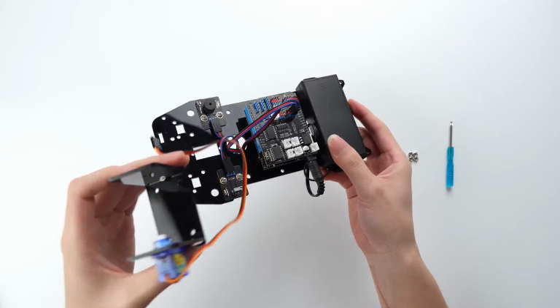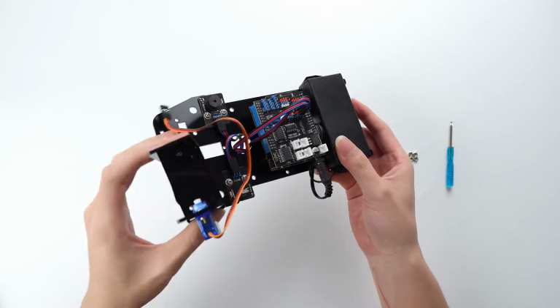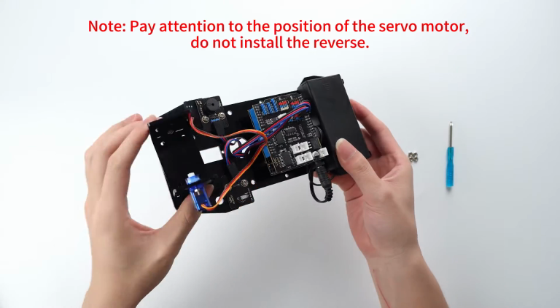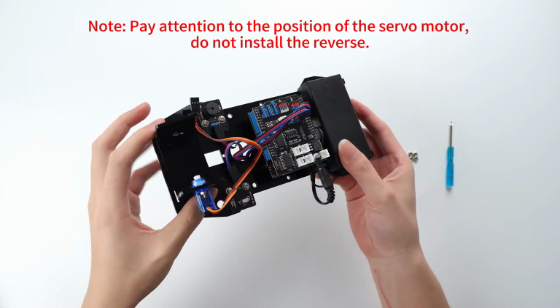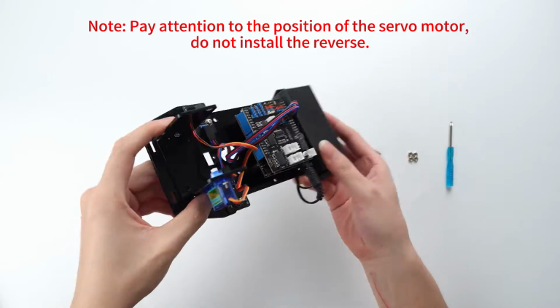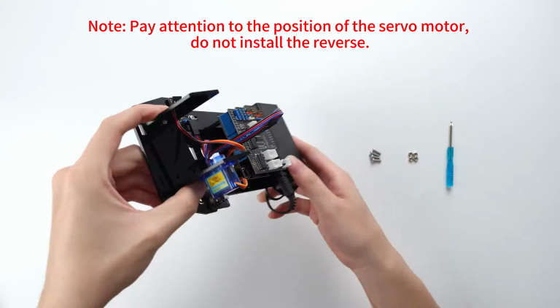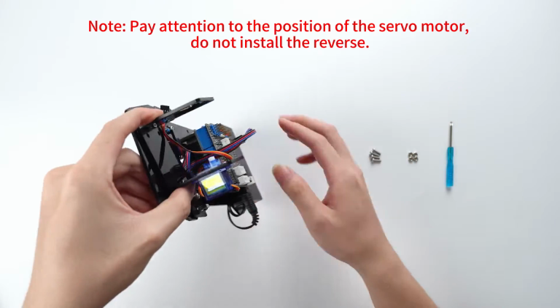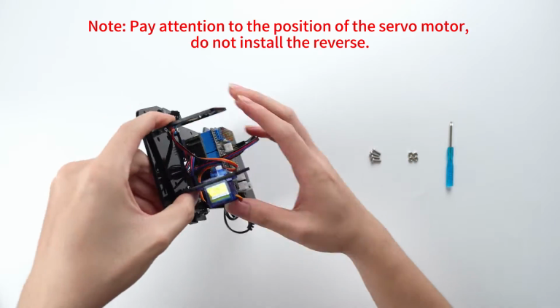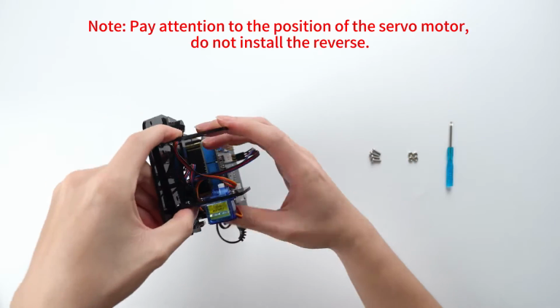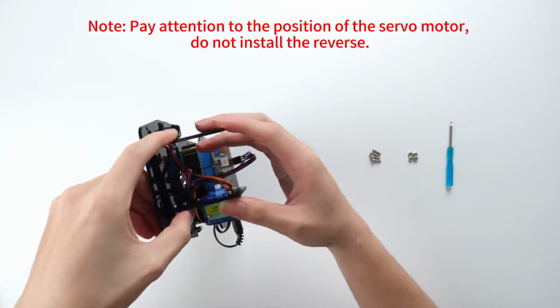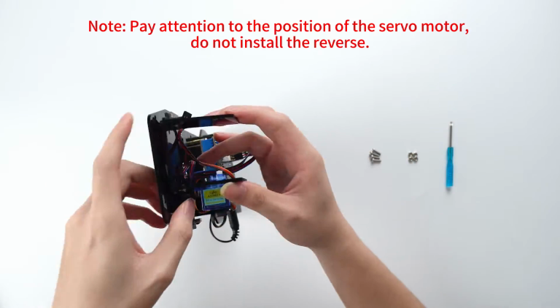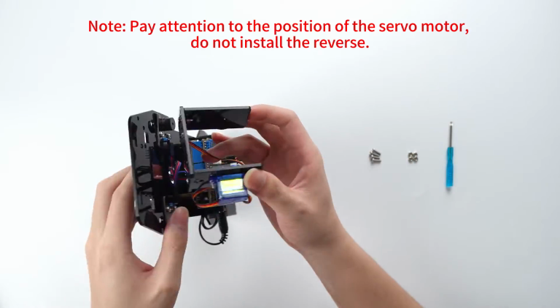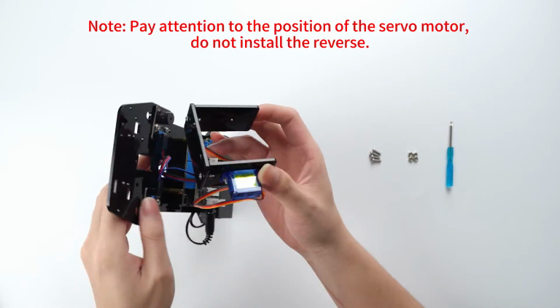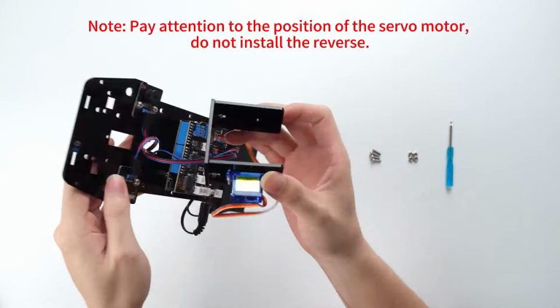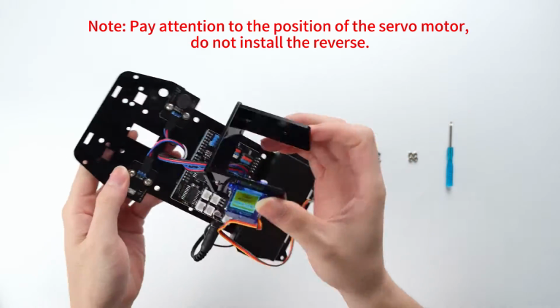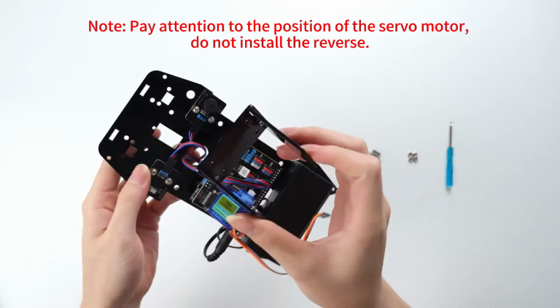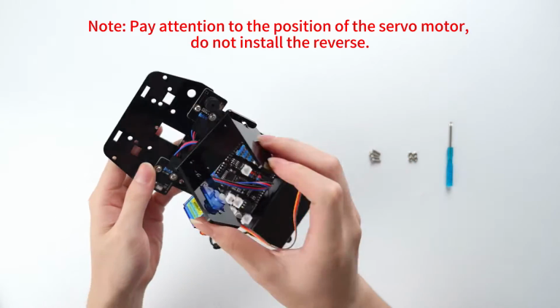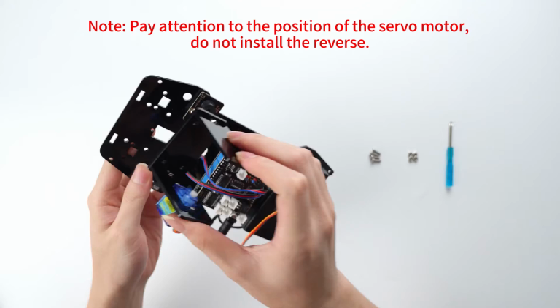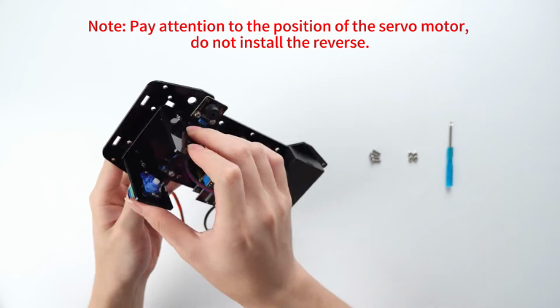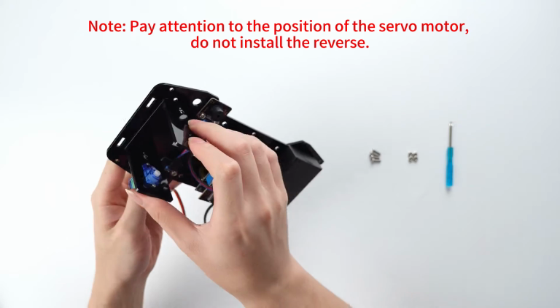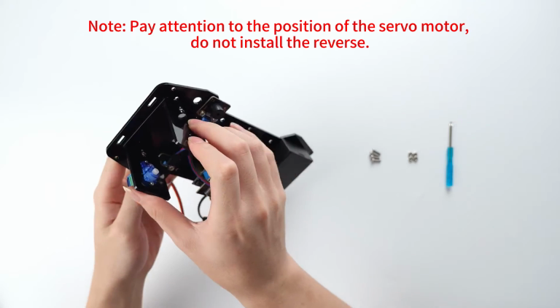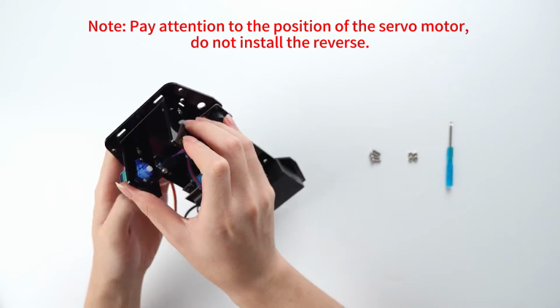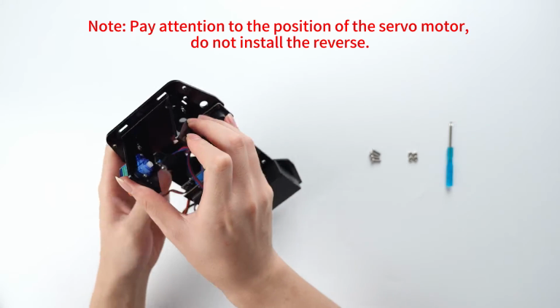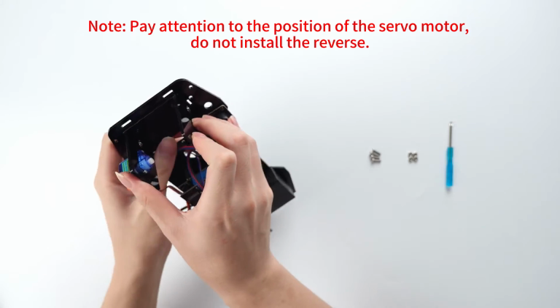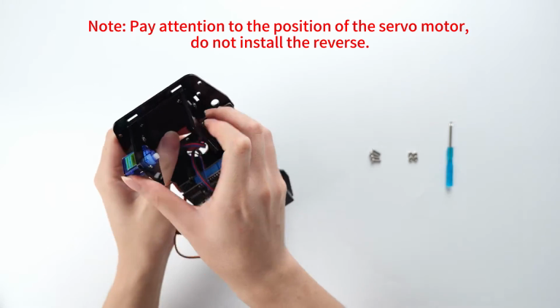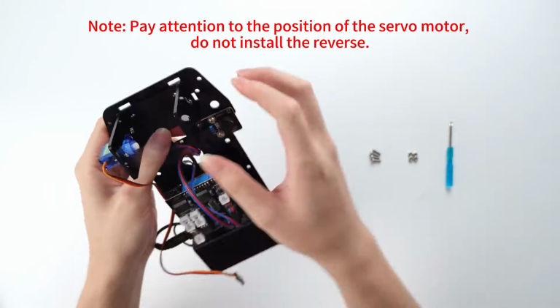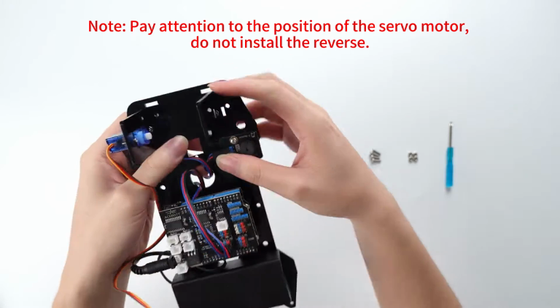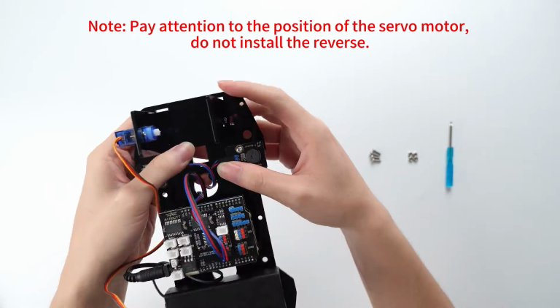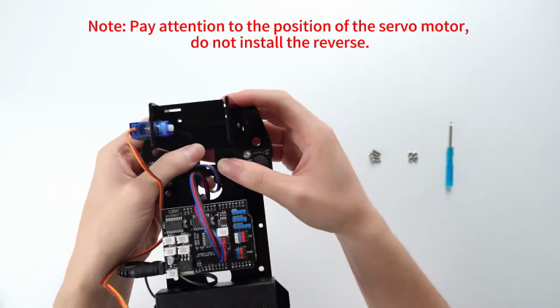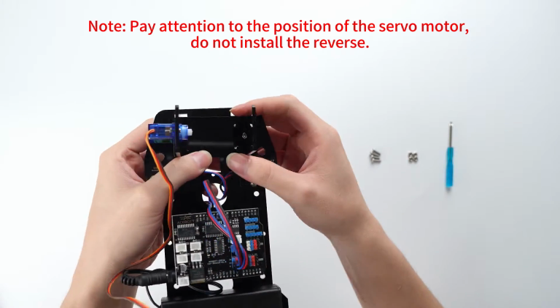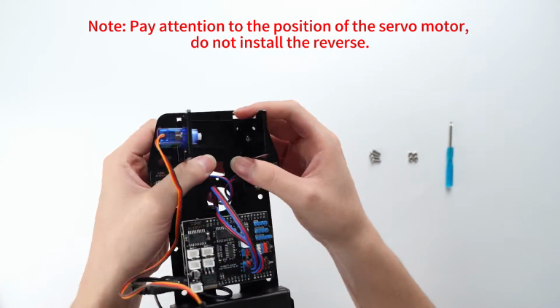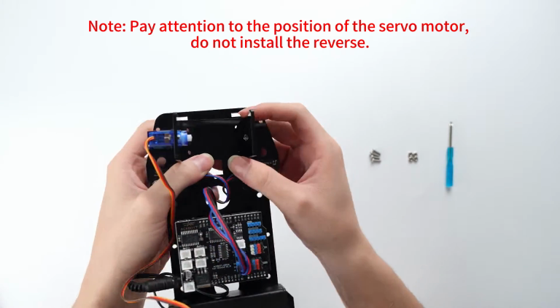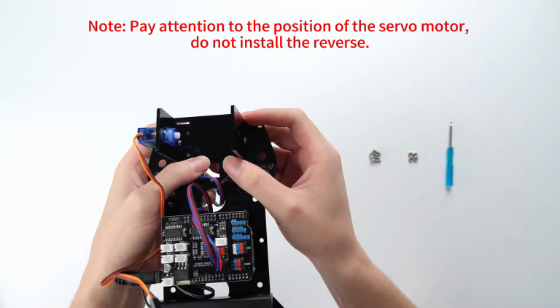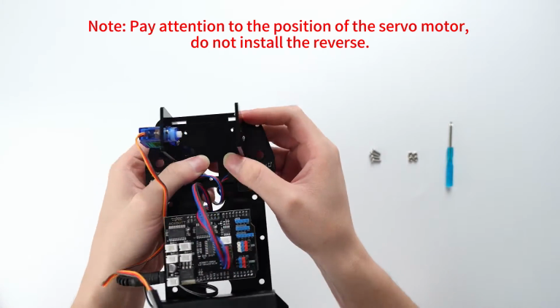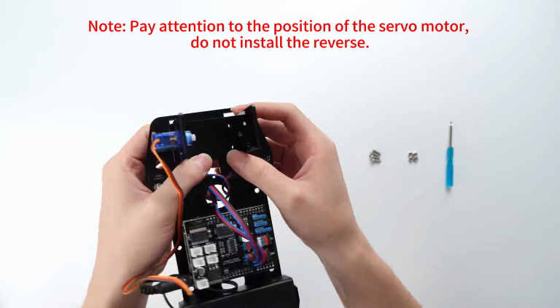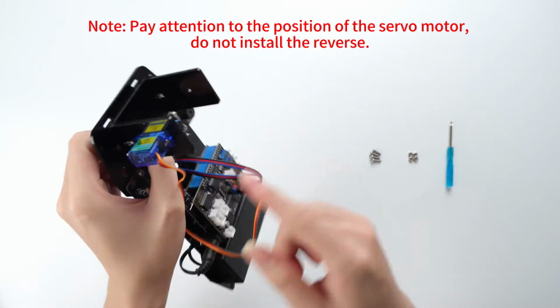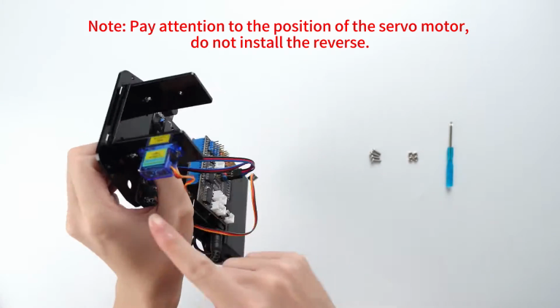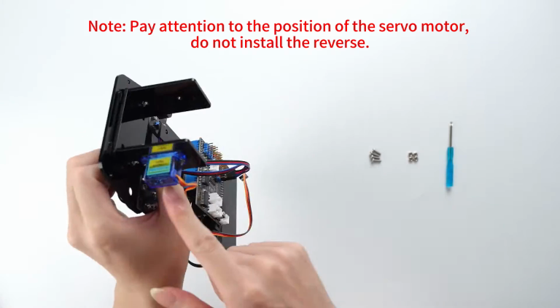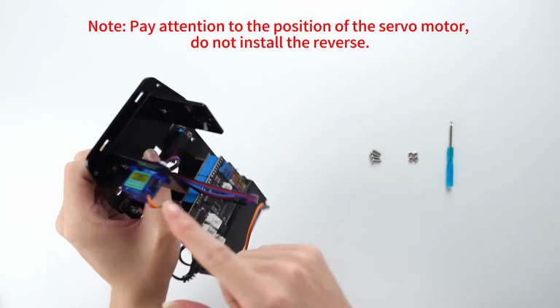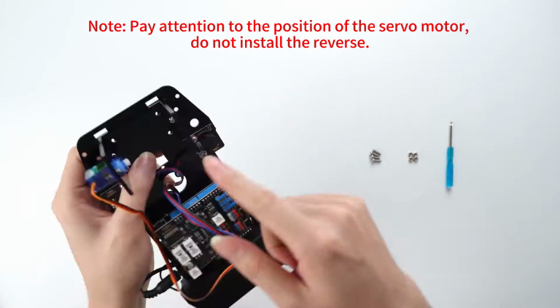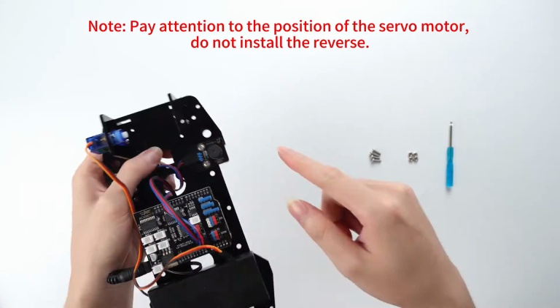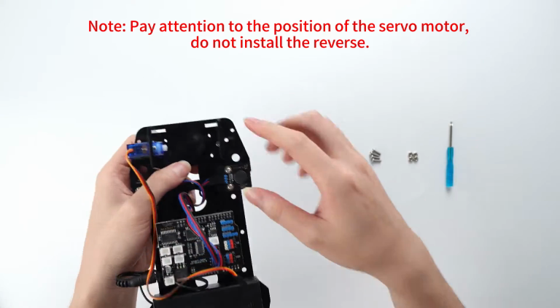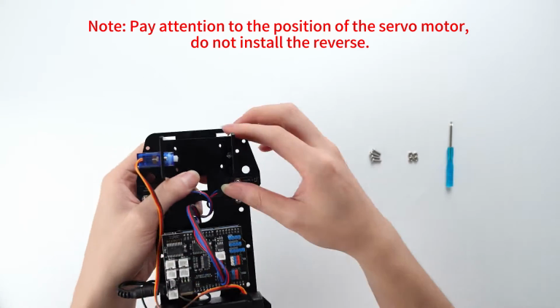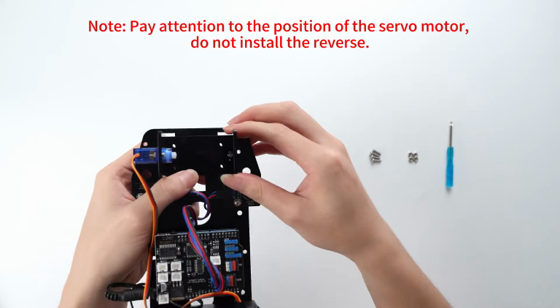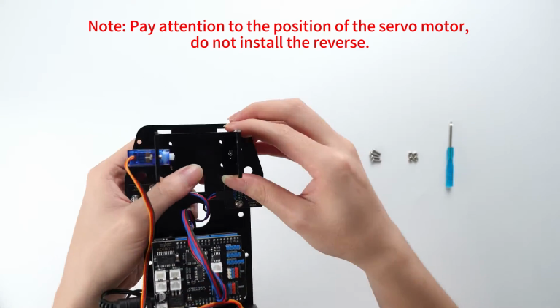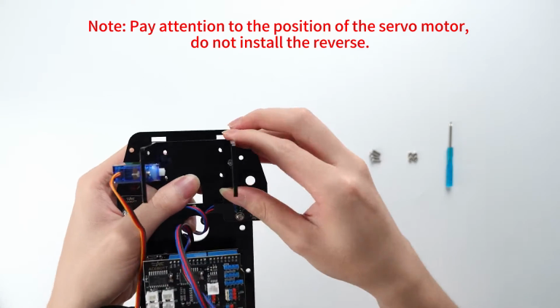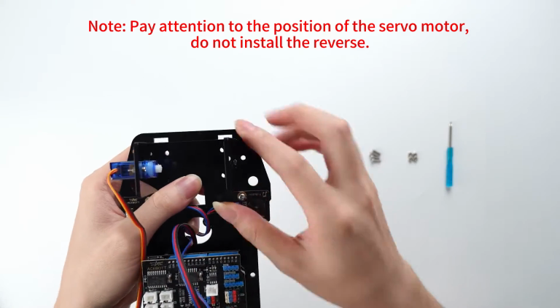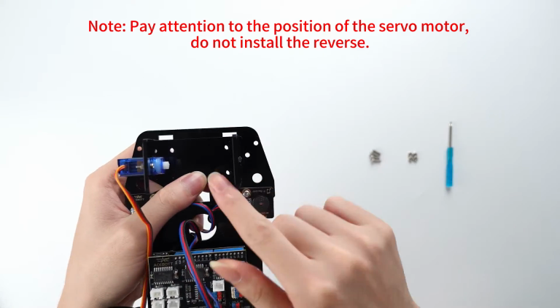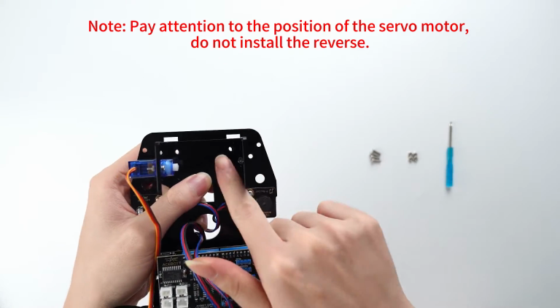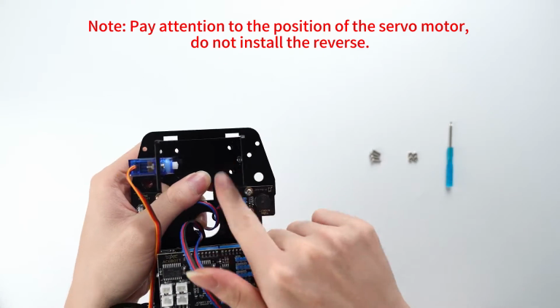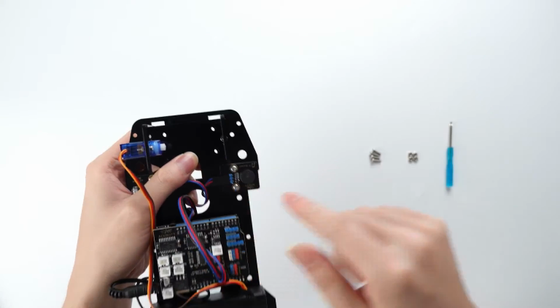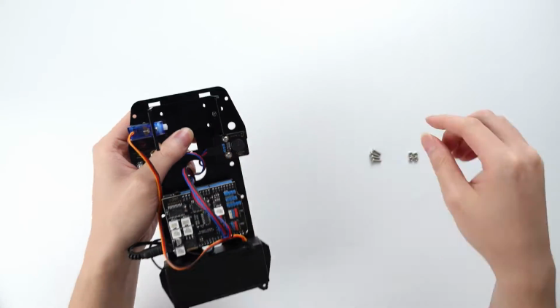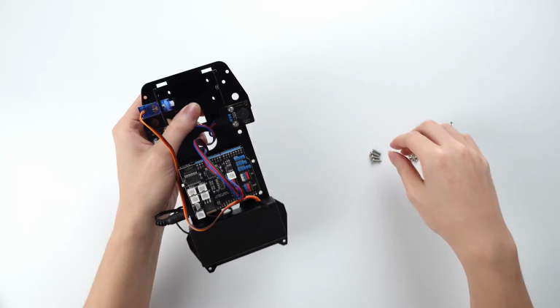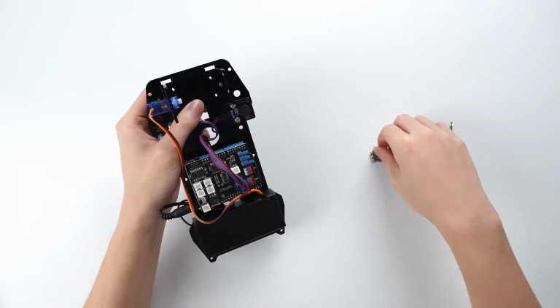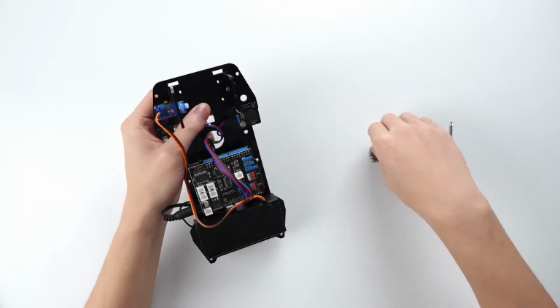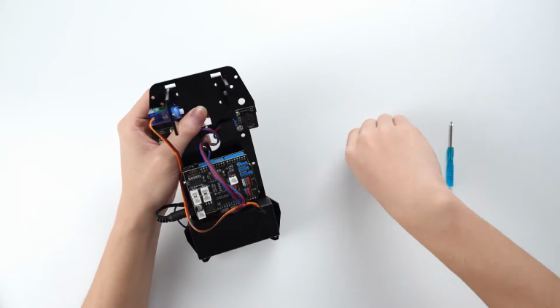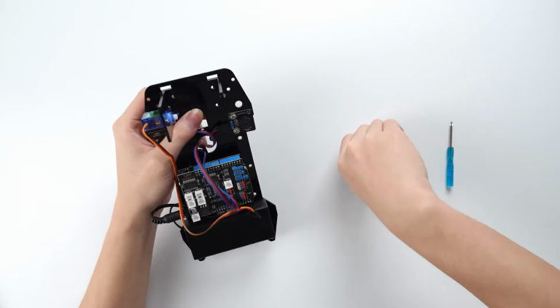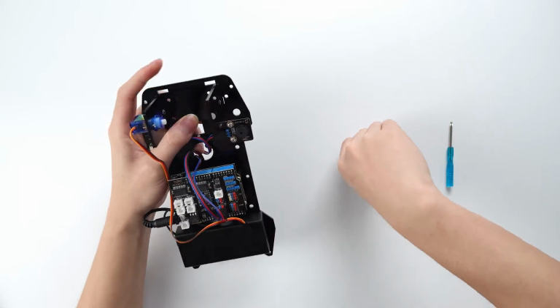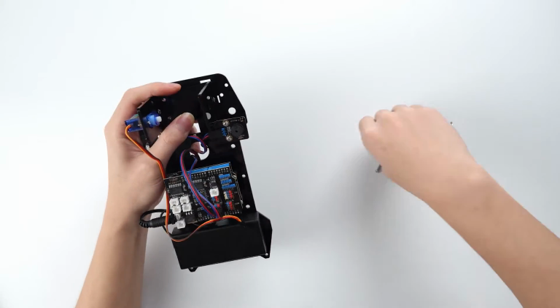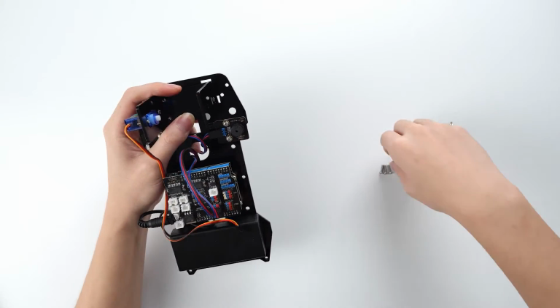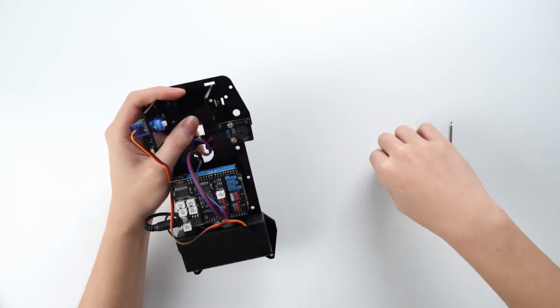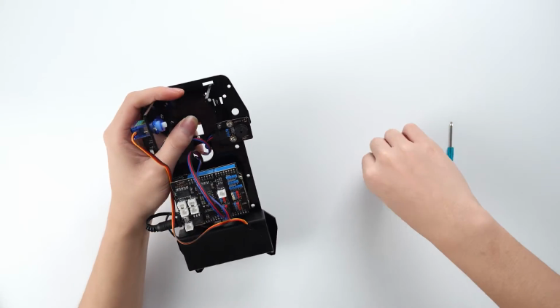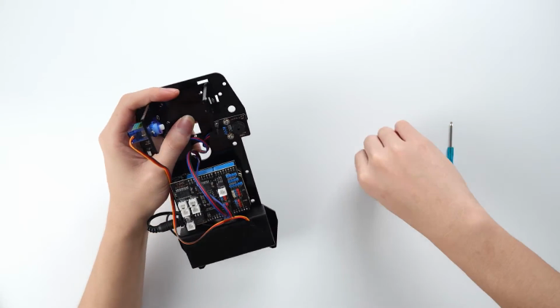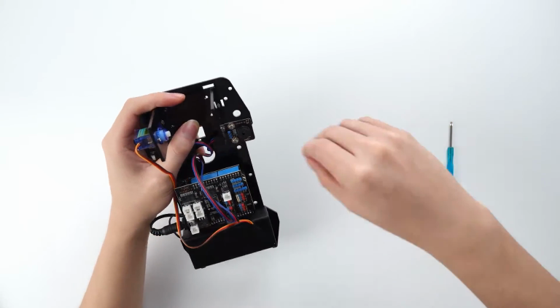Note: pay attention to the position of the servo motor. Do not install it in reverse.